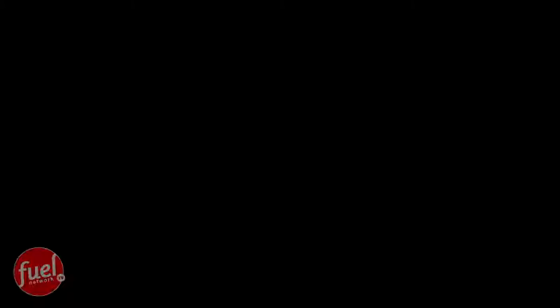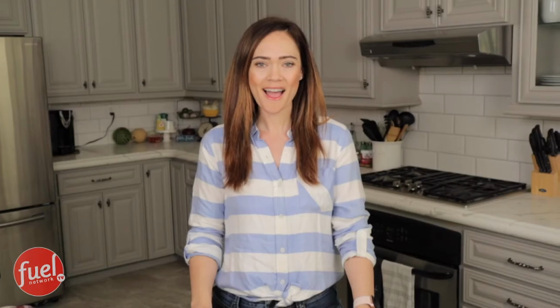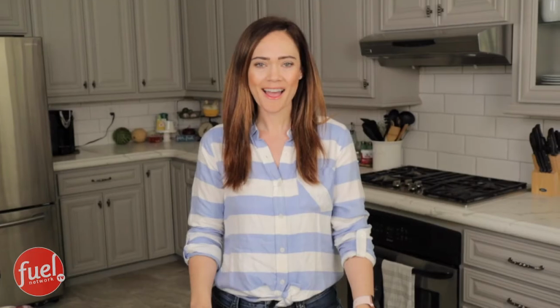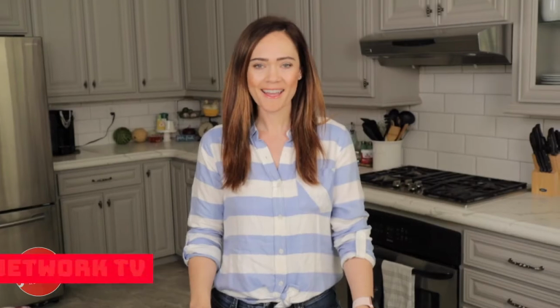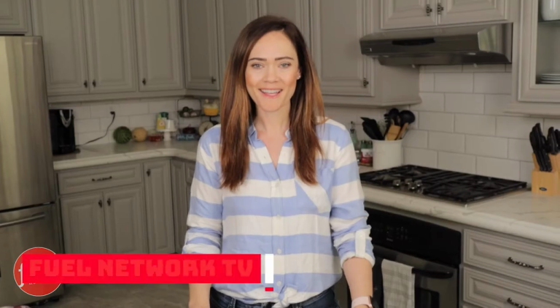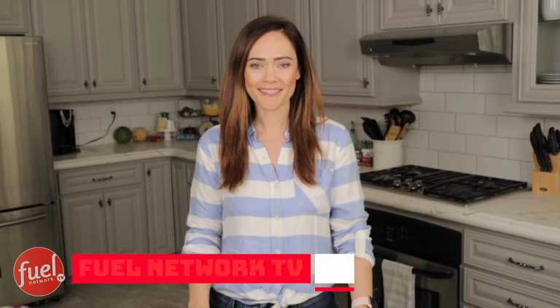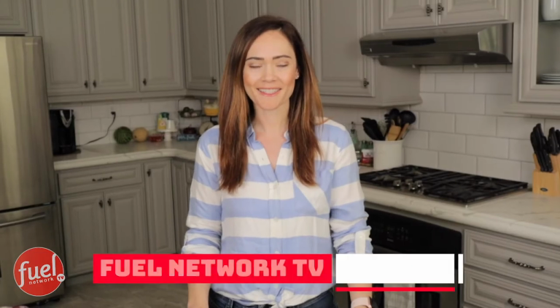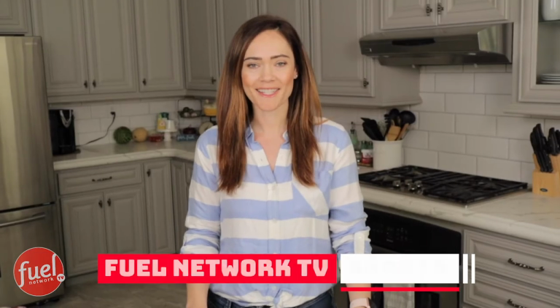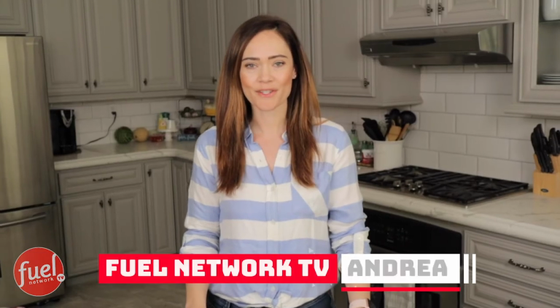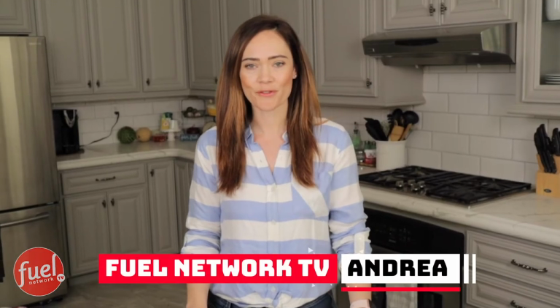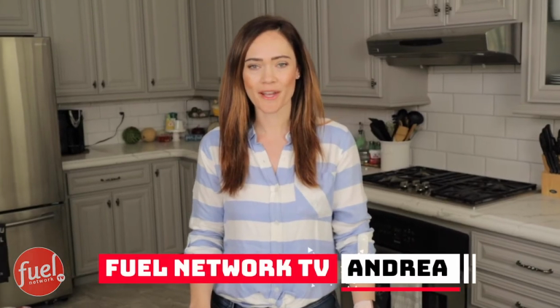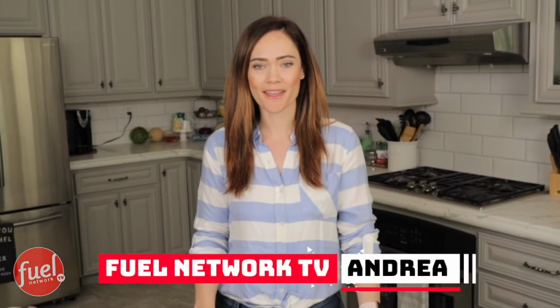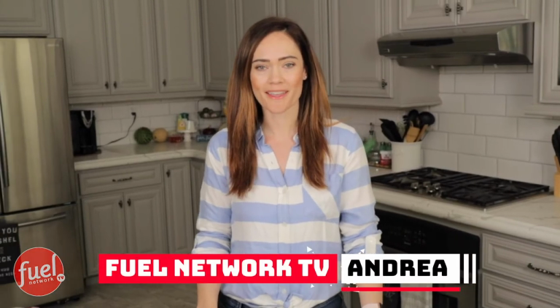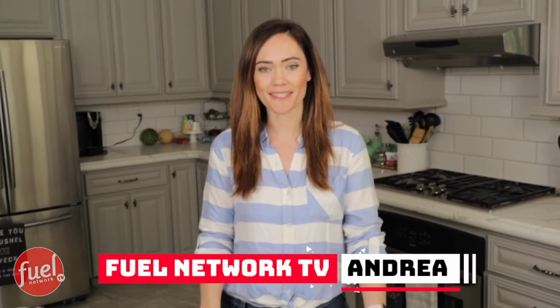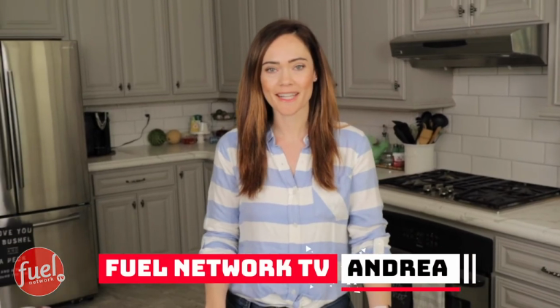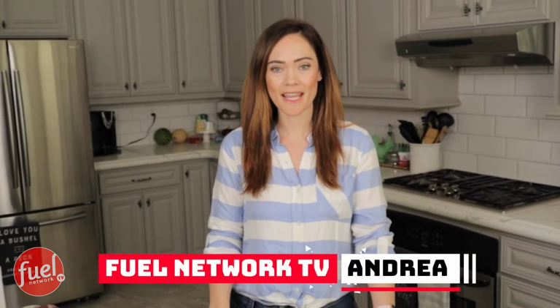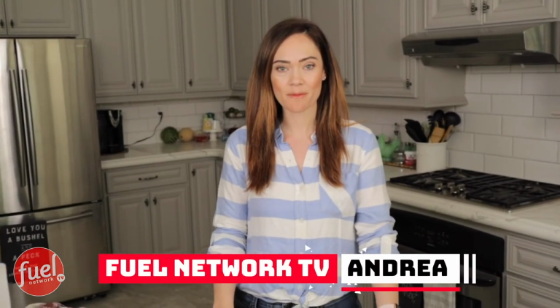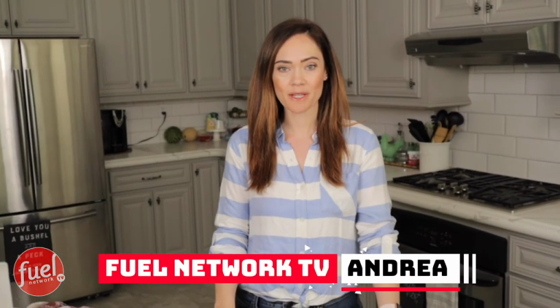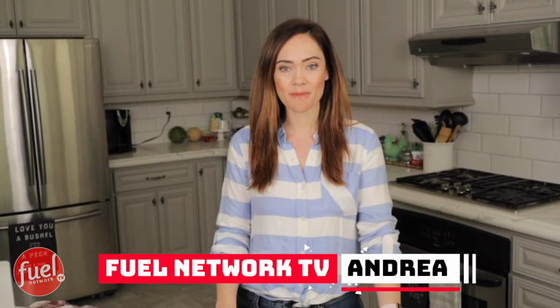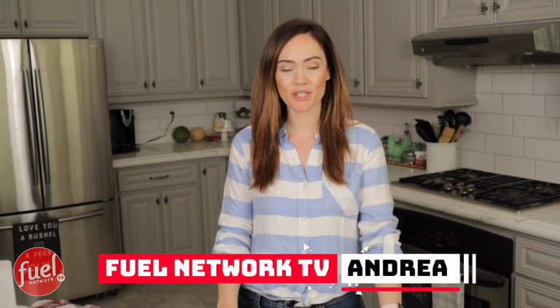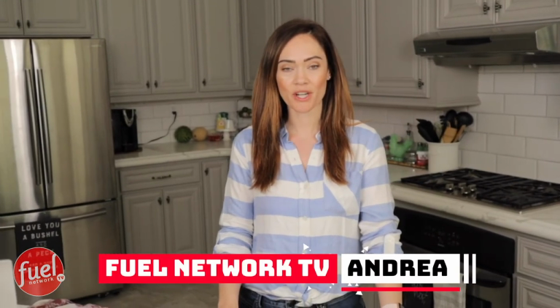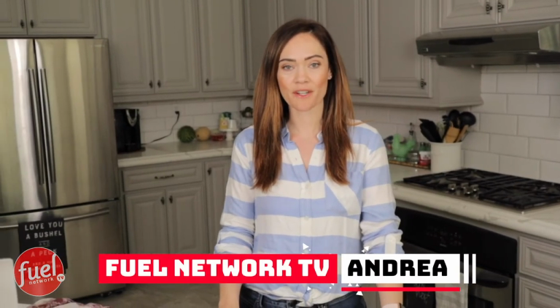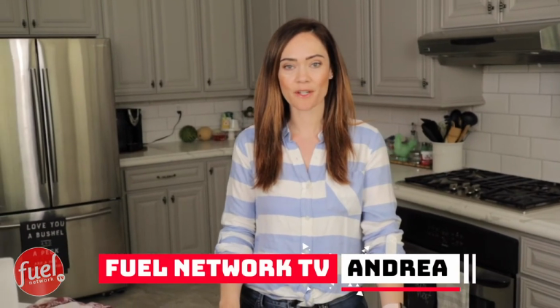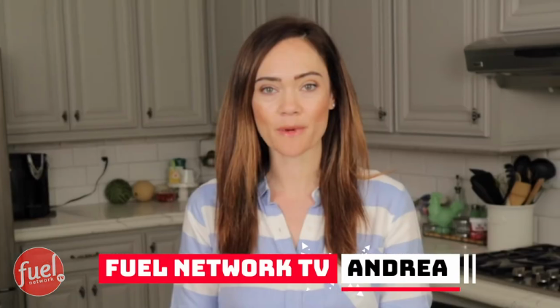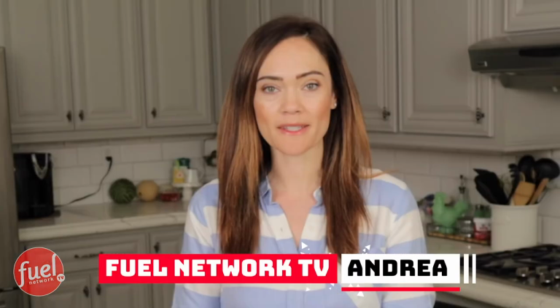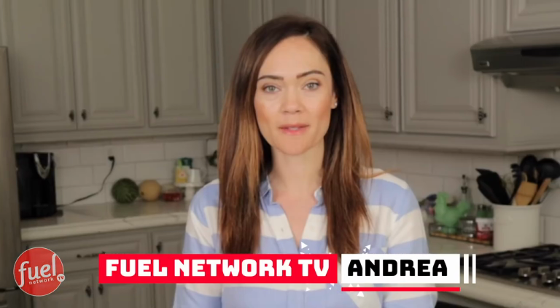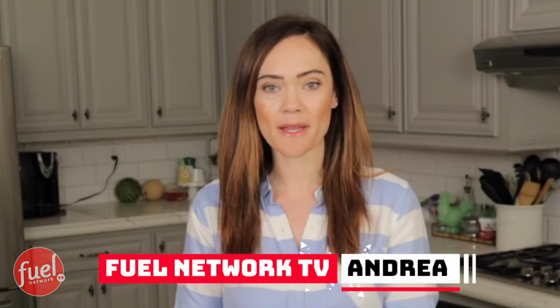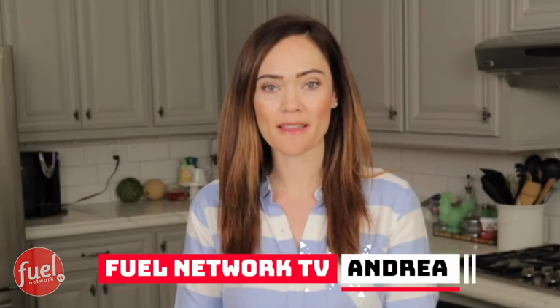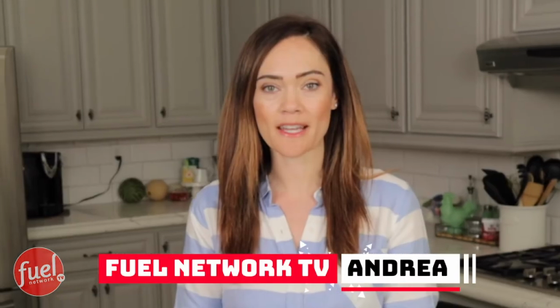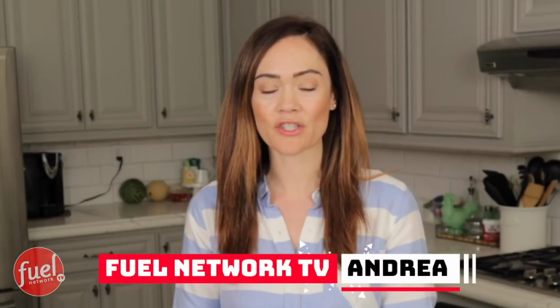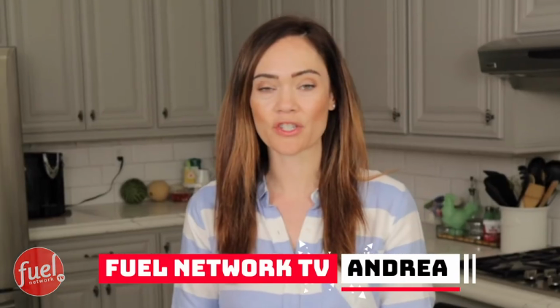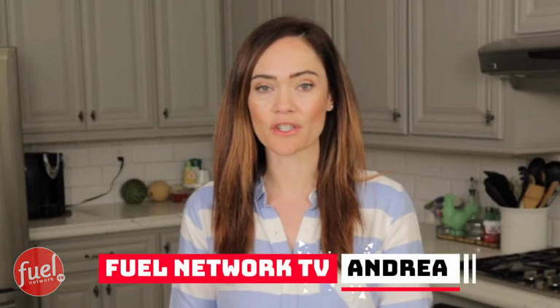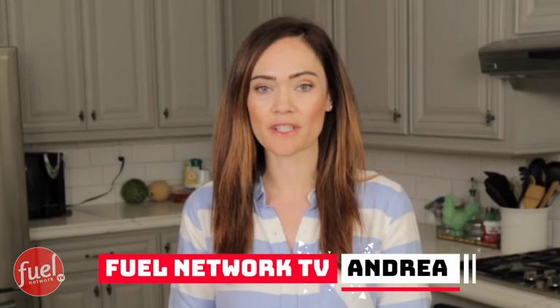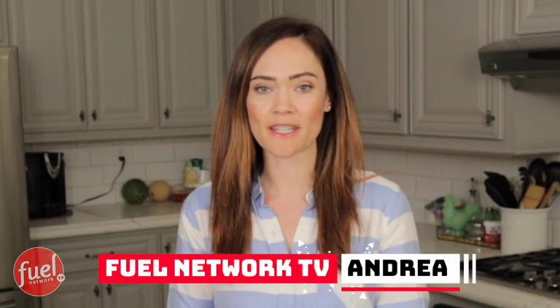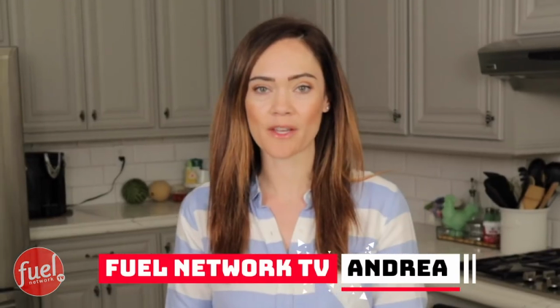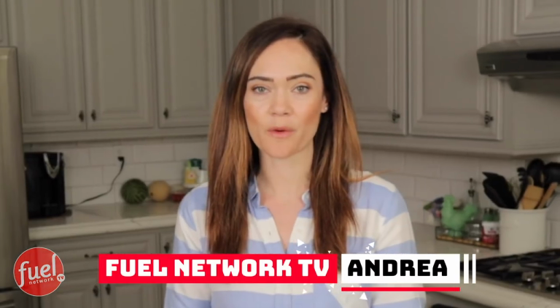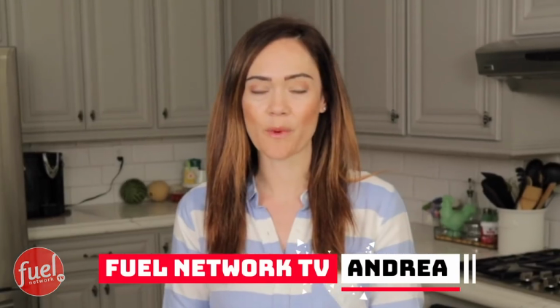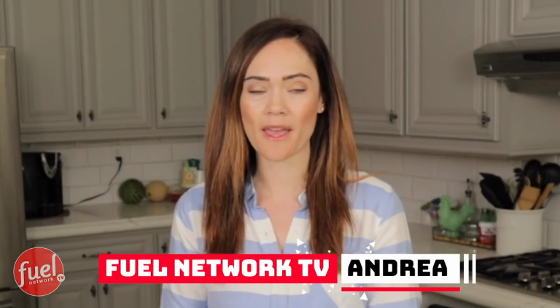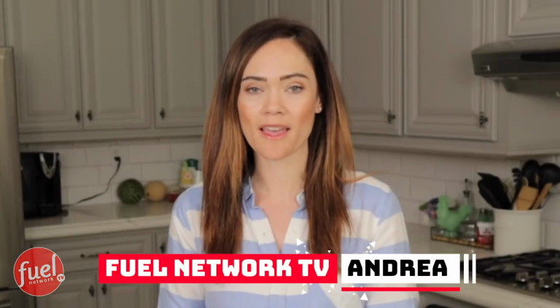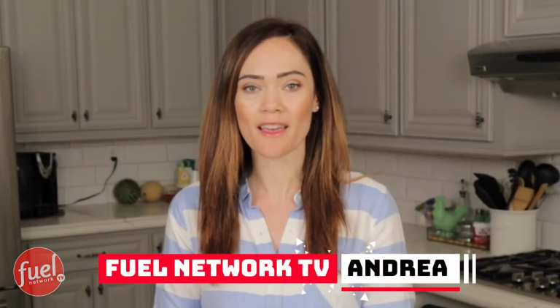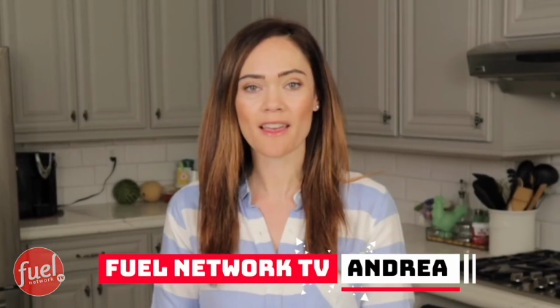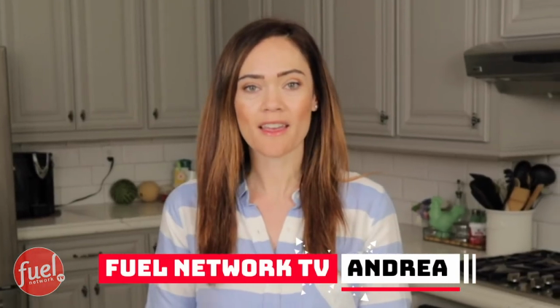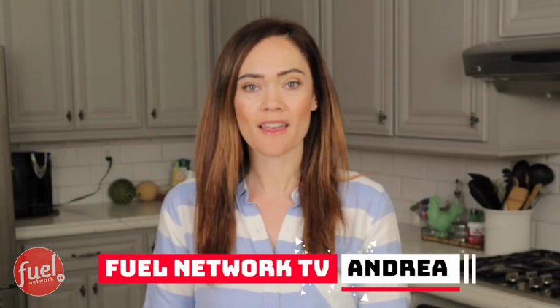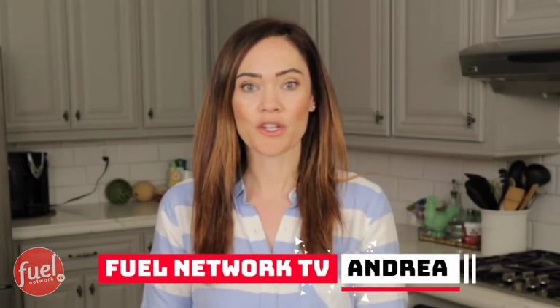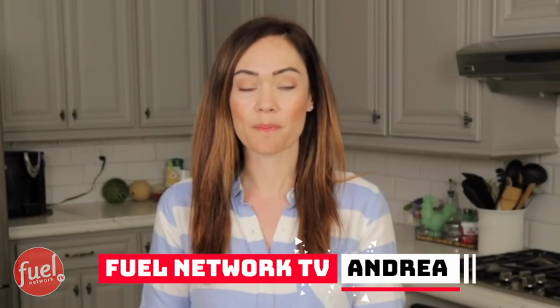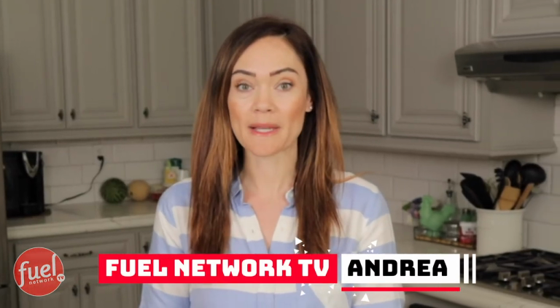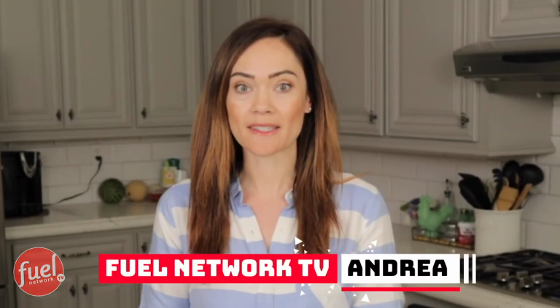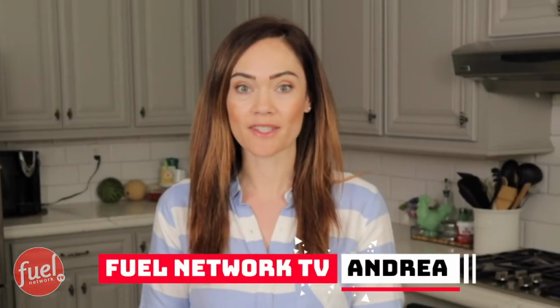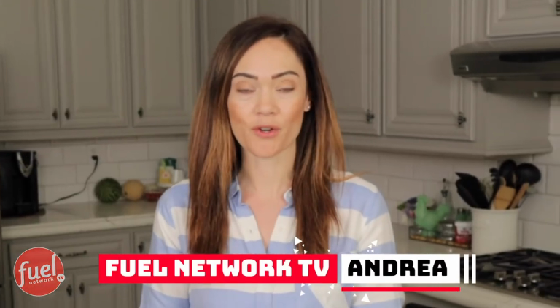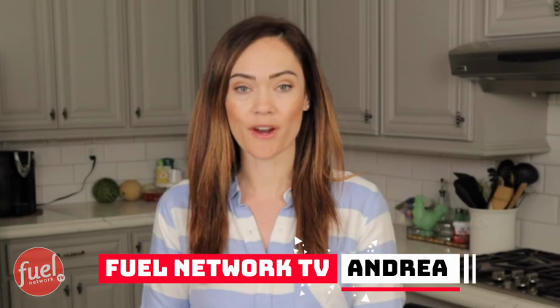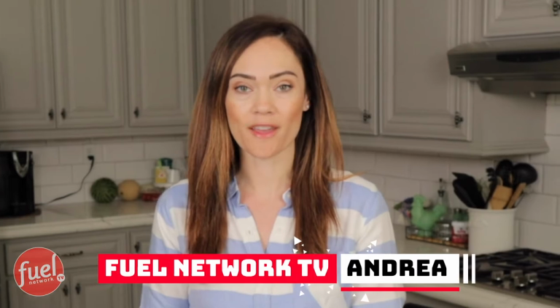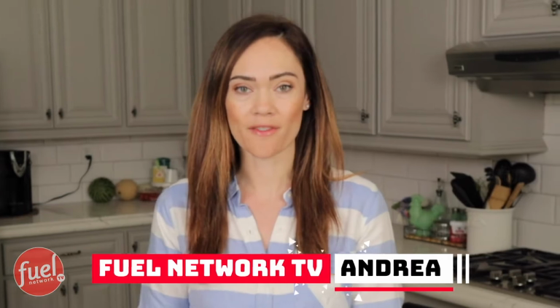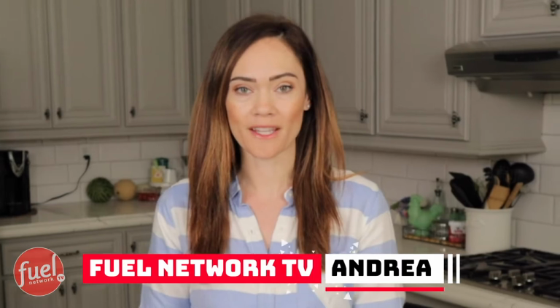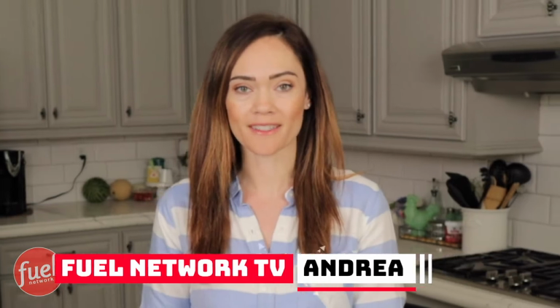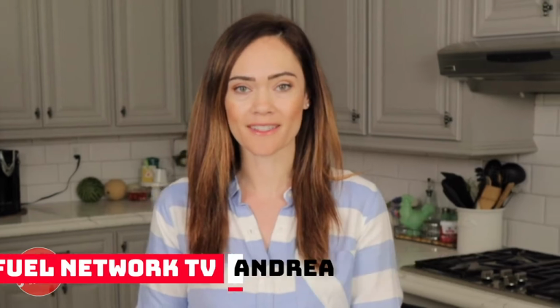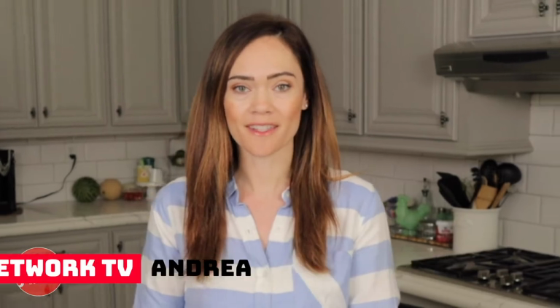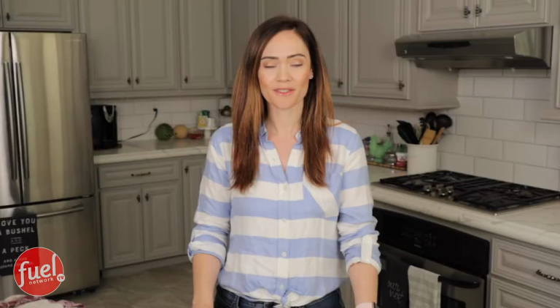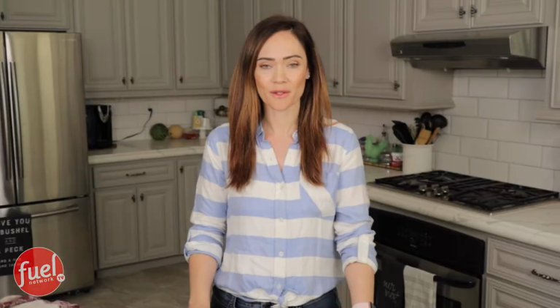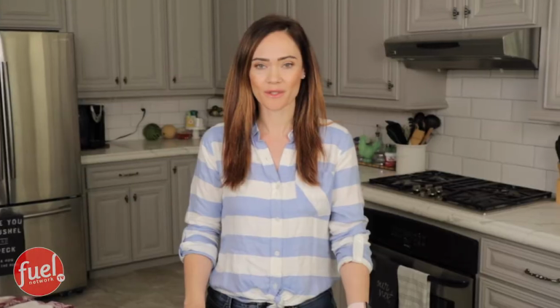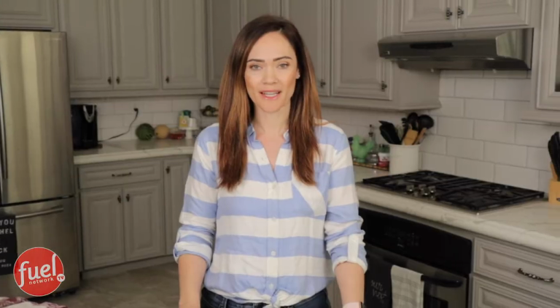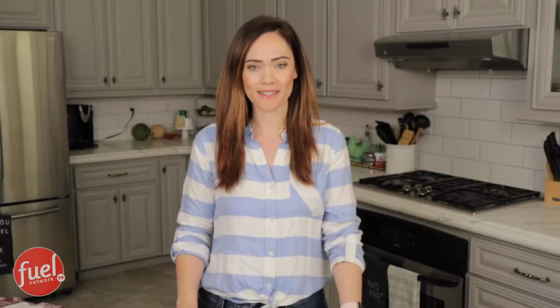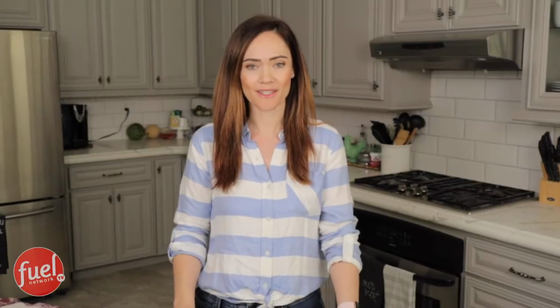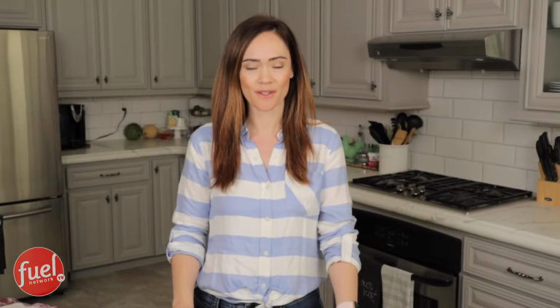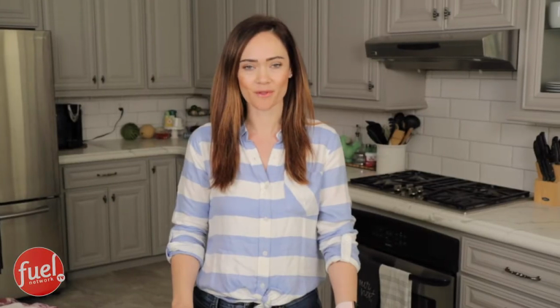Hi guys, it's Andrea, and today I'm going to be sharing a recipe that's sure to take away your pizza cravings, so stay tuned.